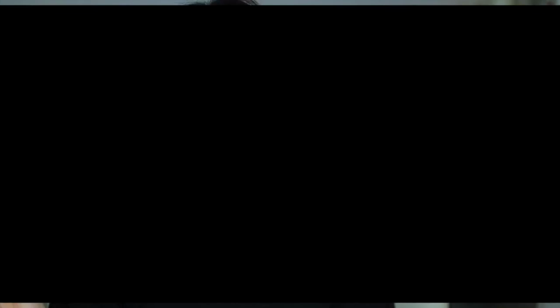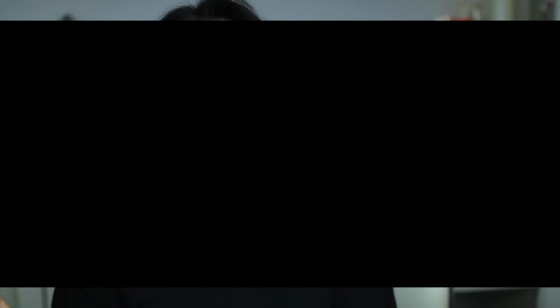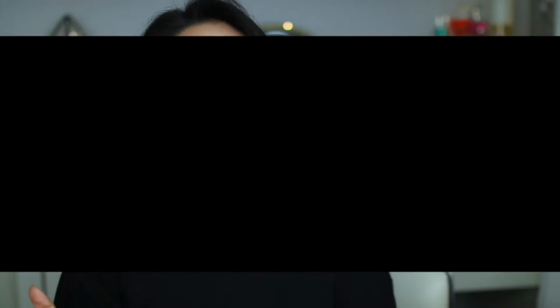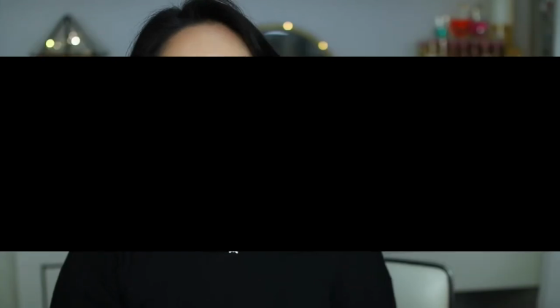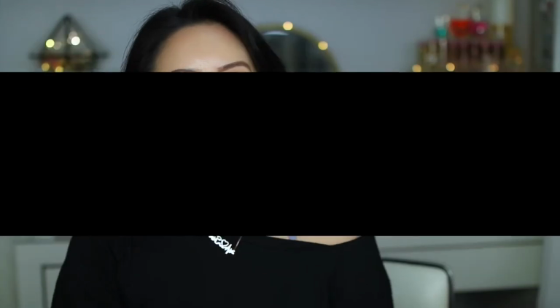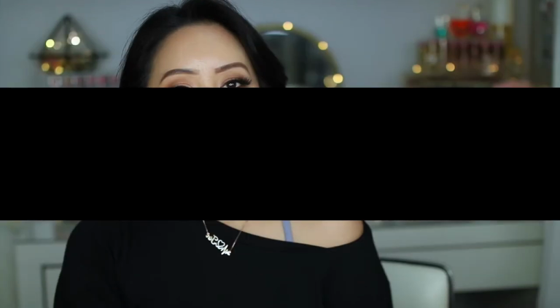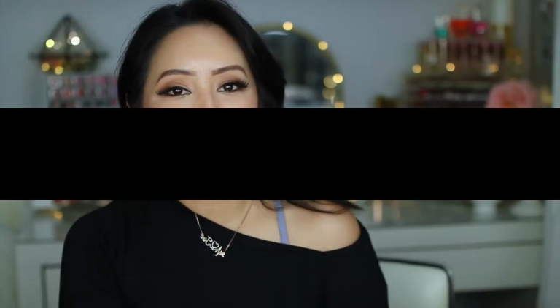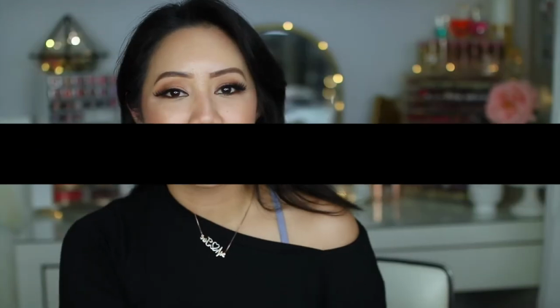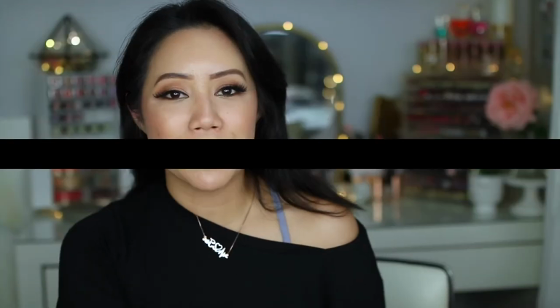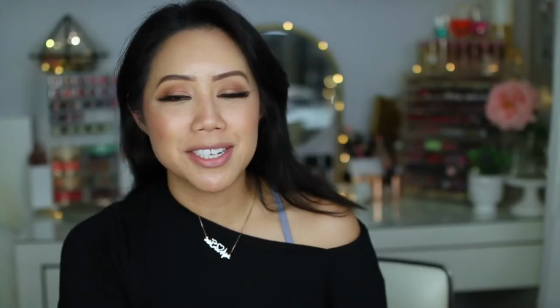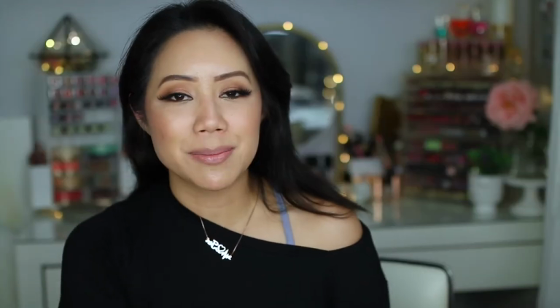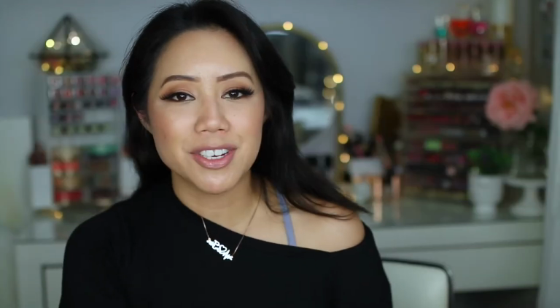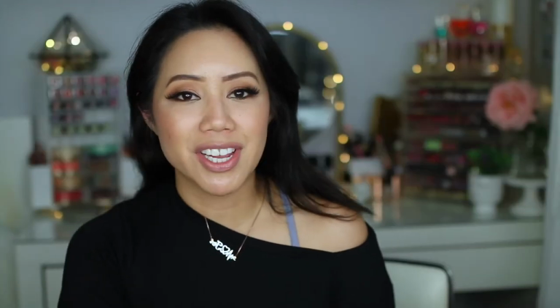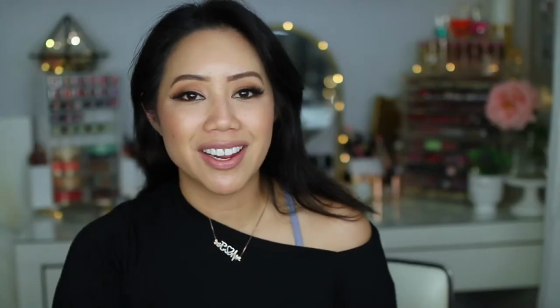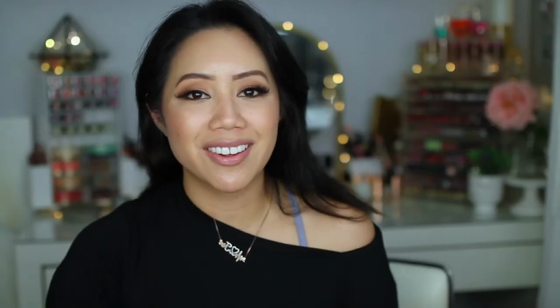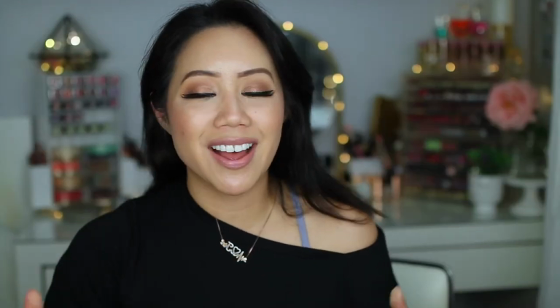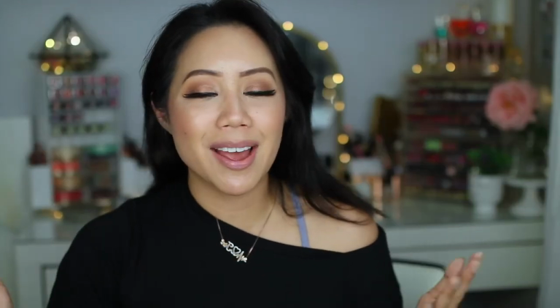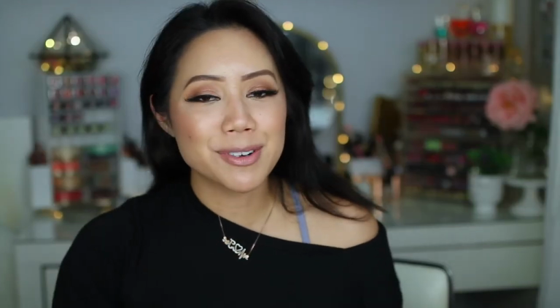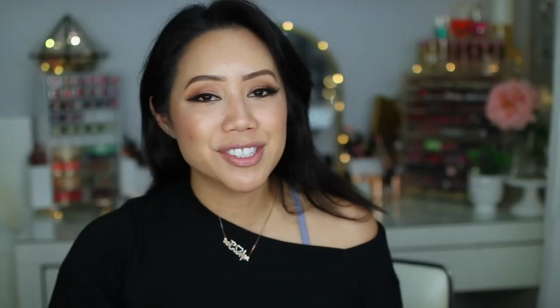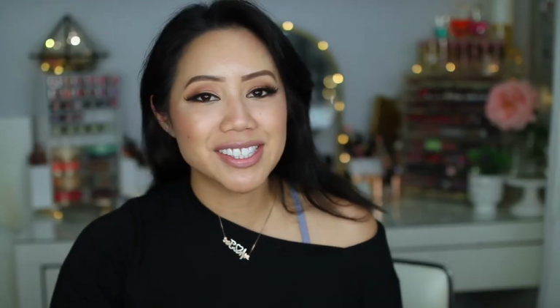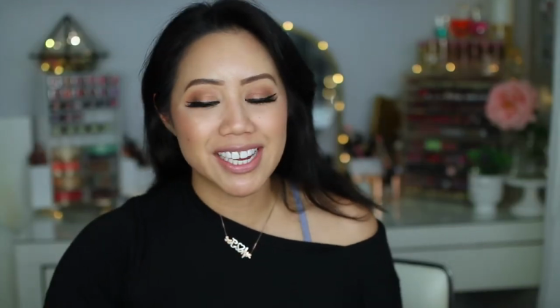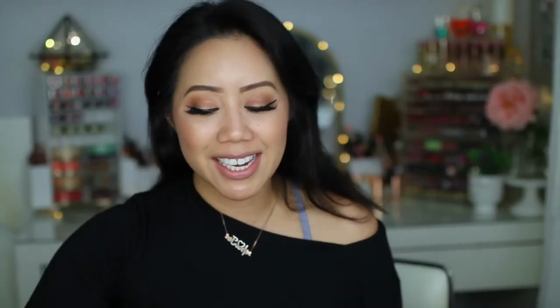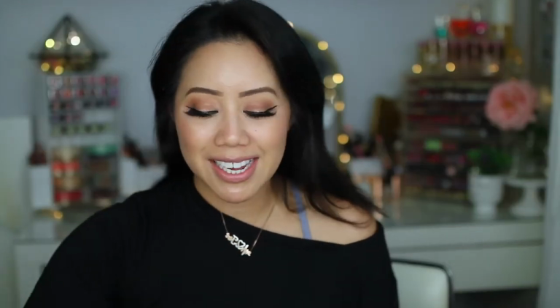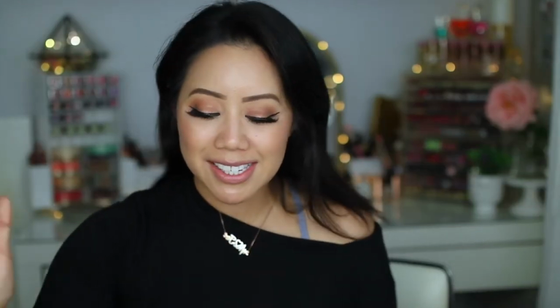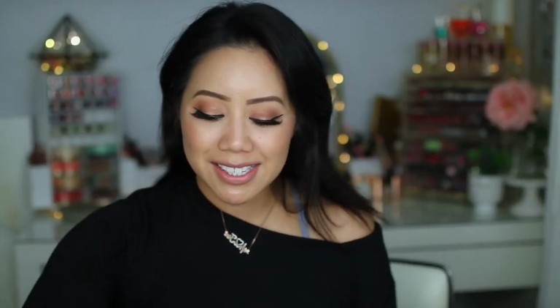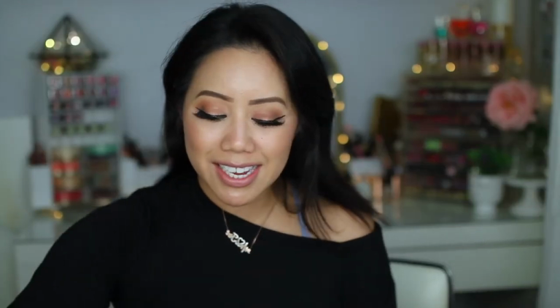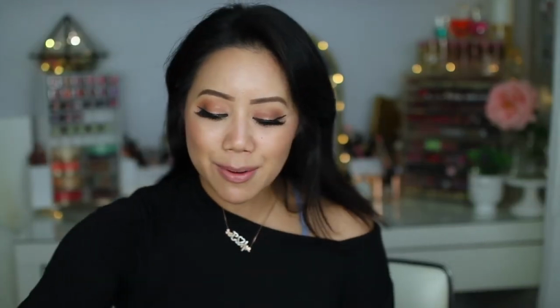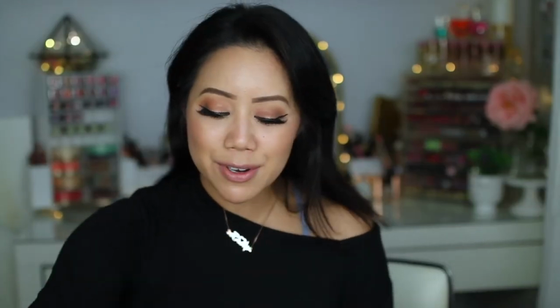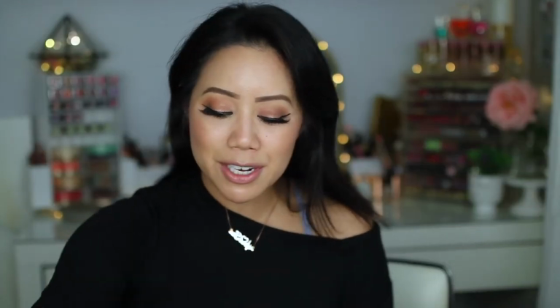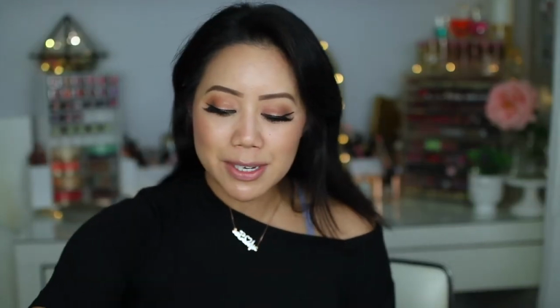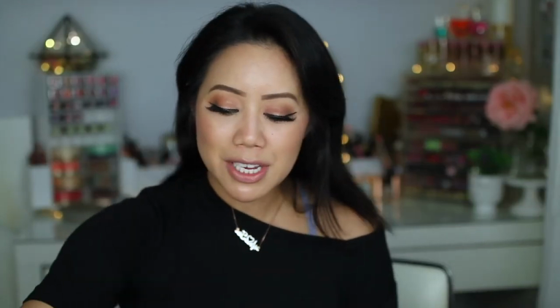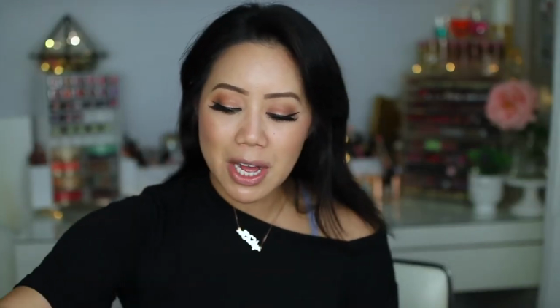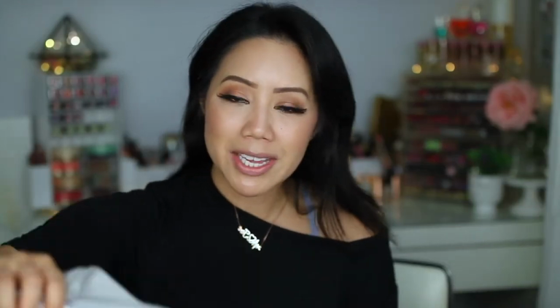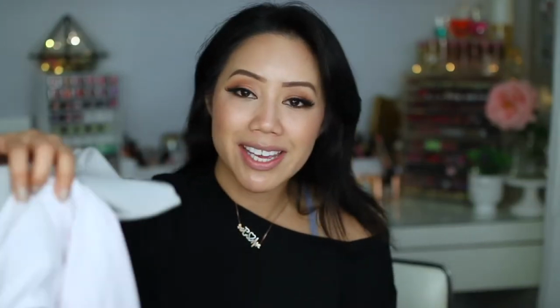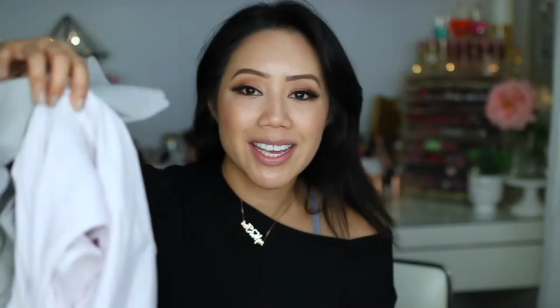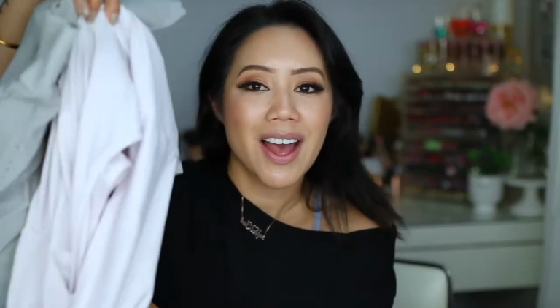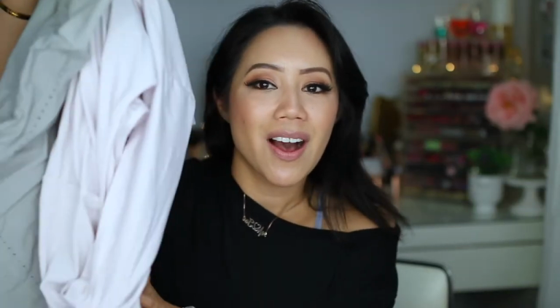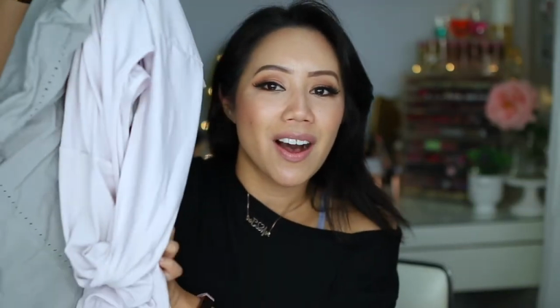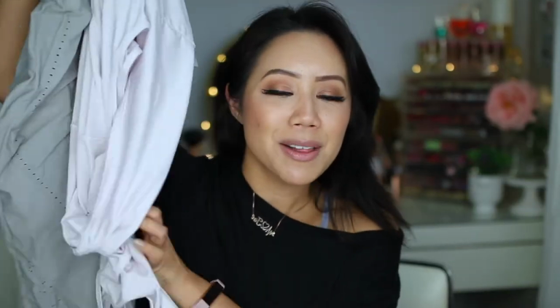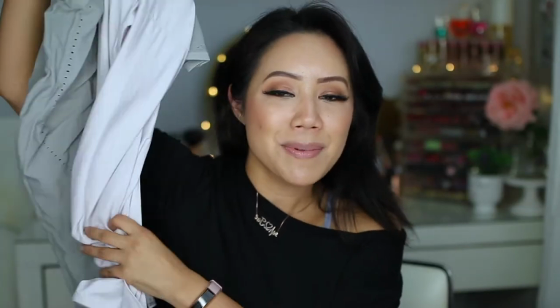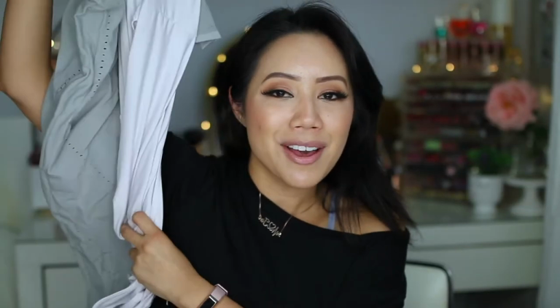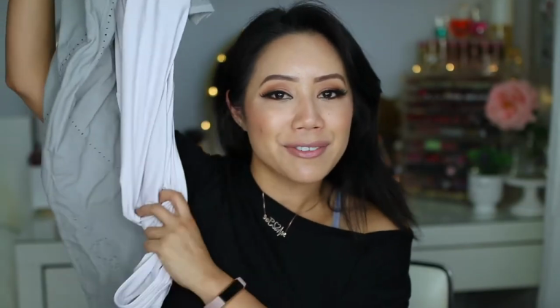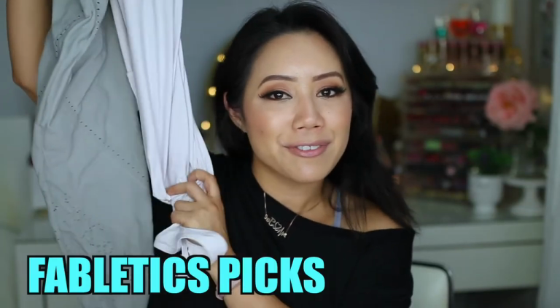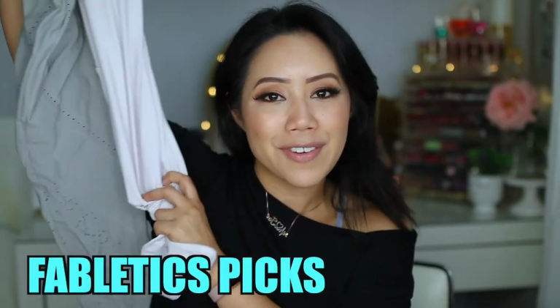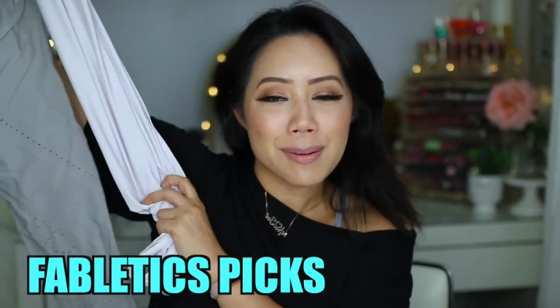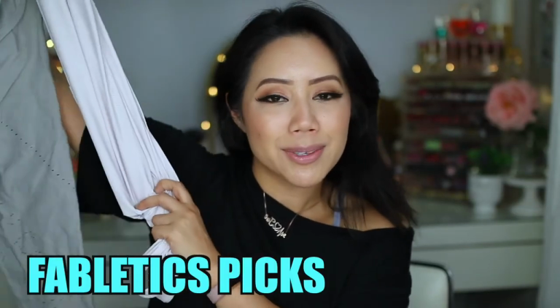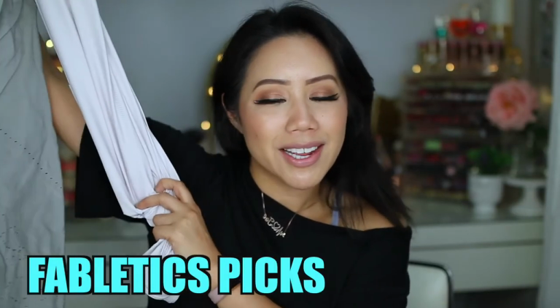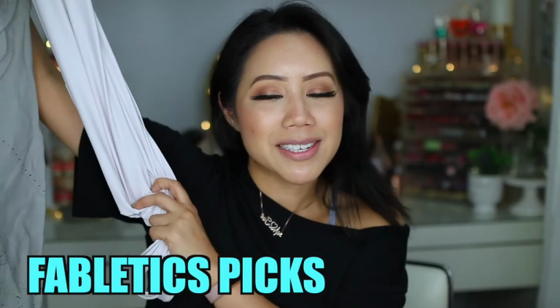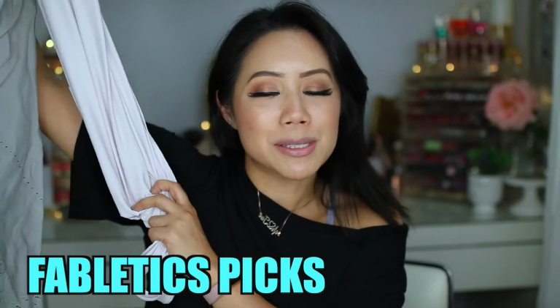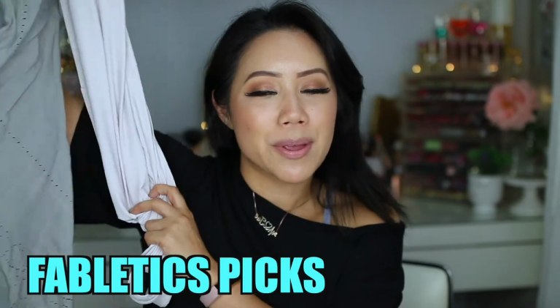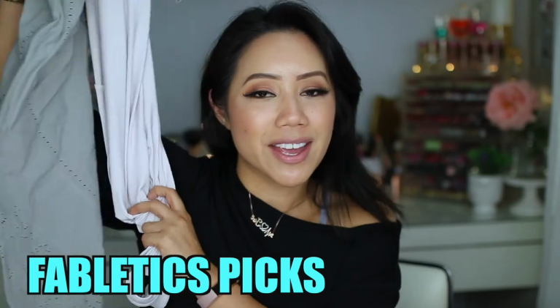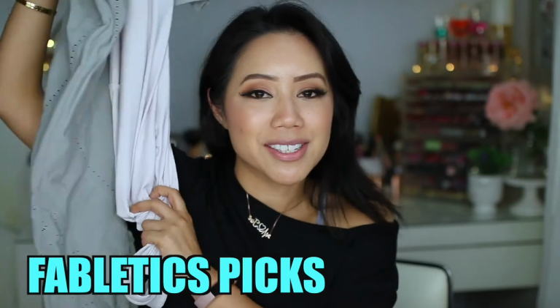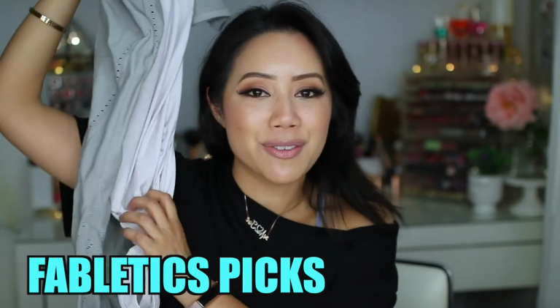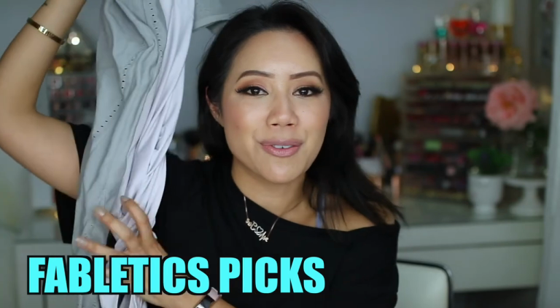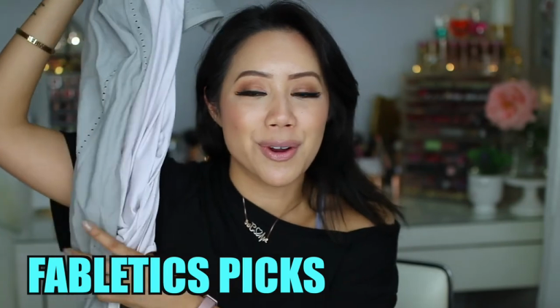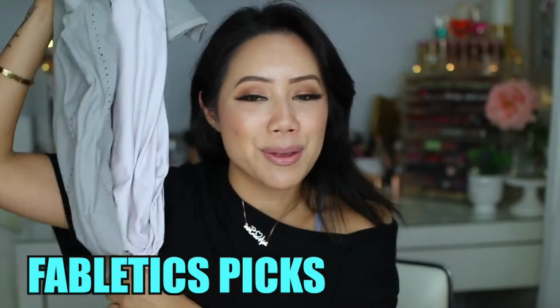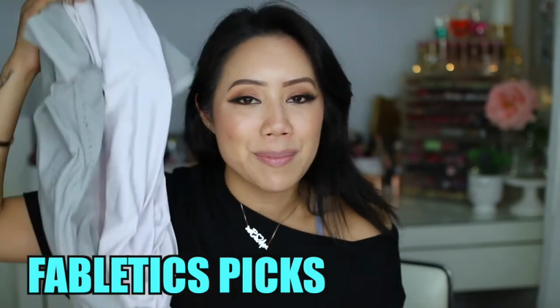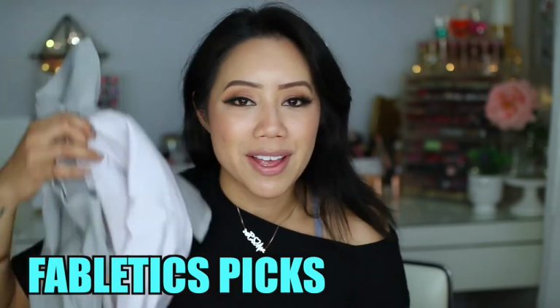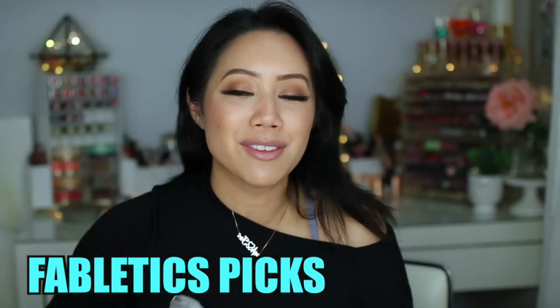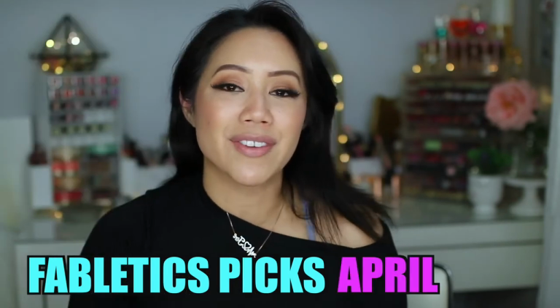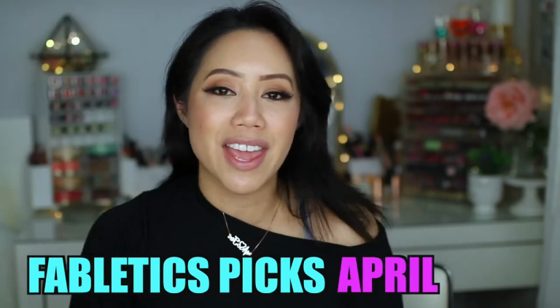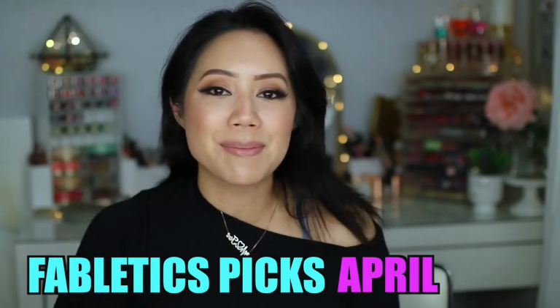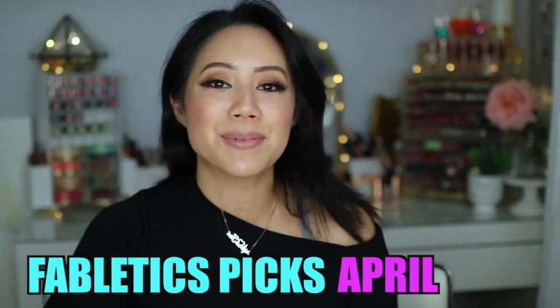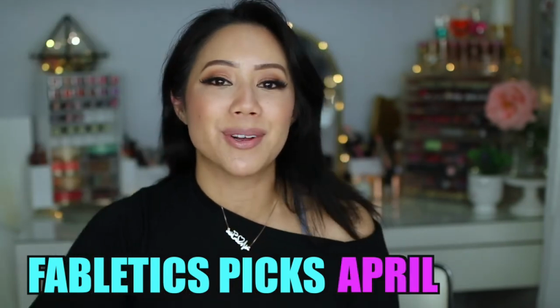What's up you guys? Welcome back to my channel. I'm Christine. Today we're going to be talking all about Fabletics picks for the month of April.